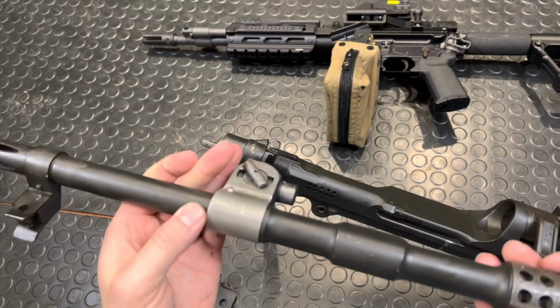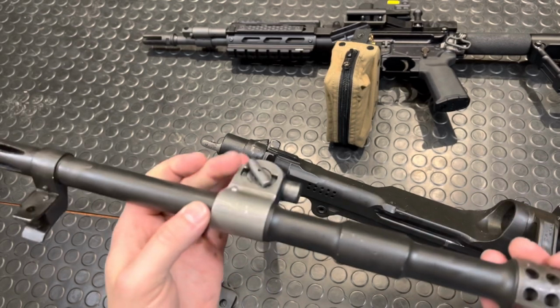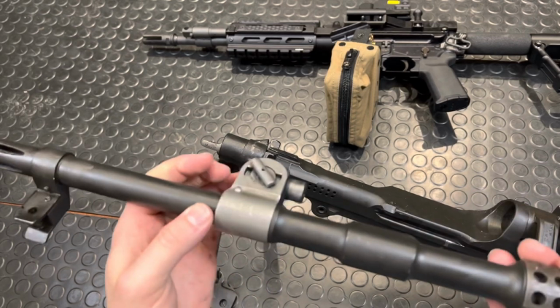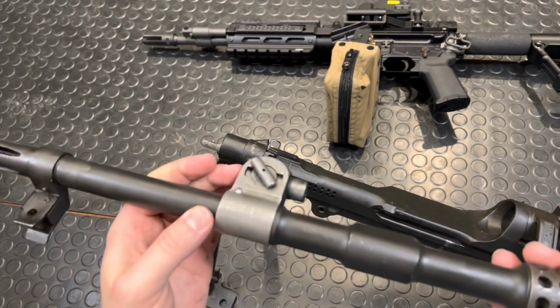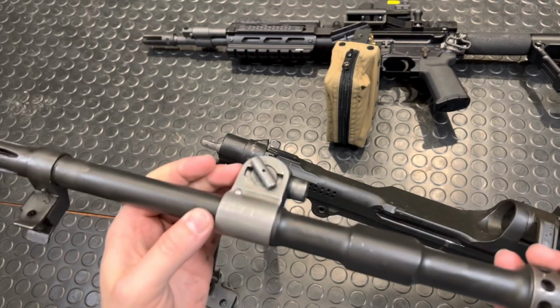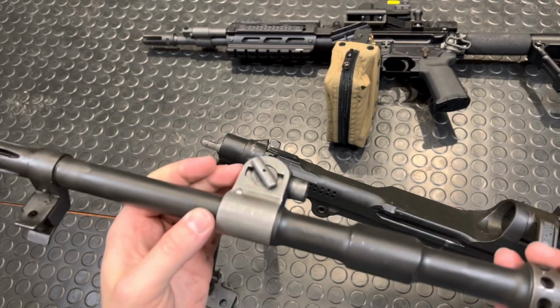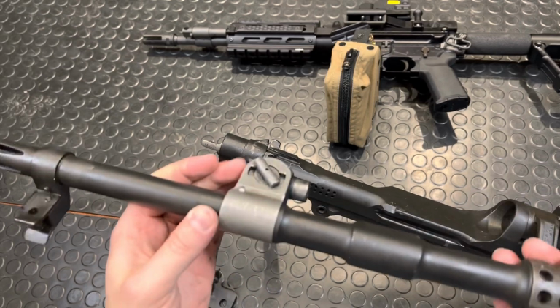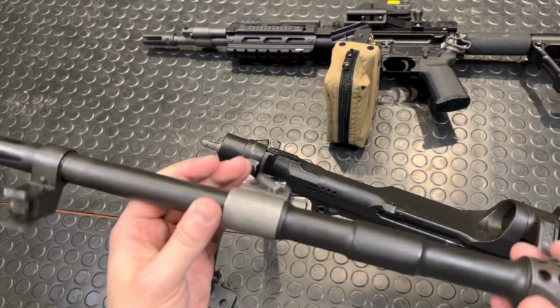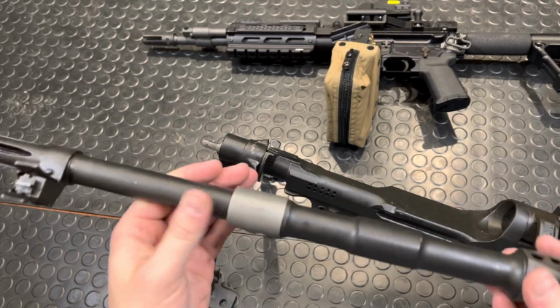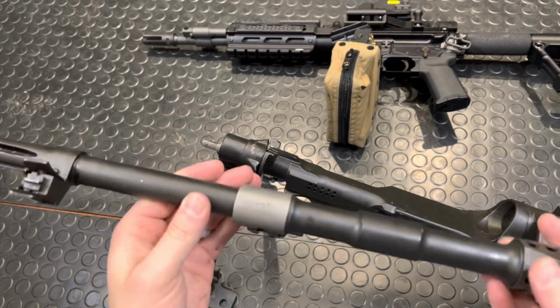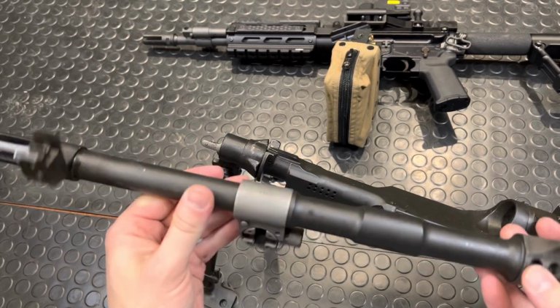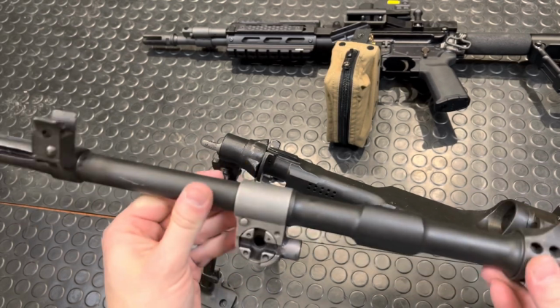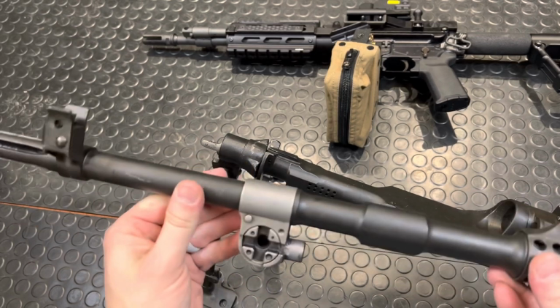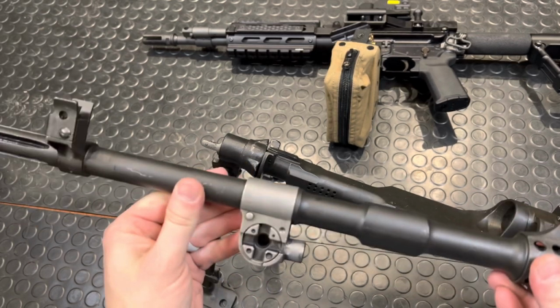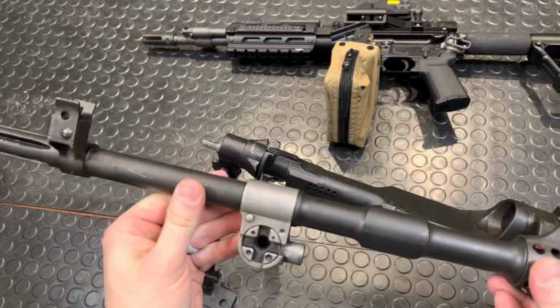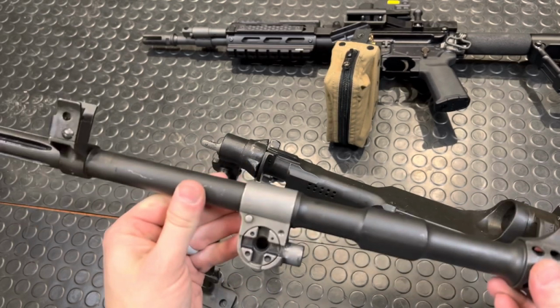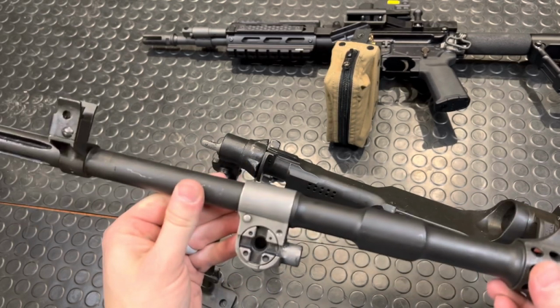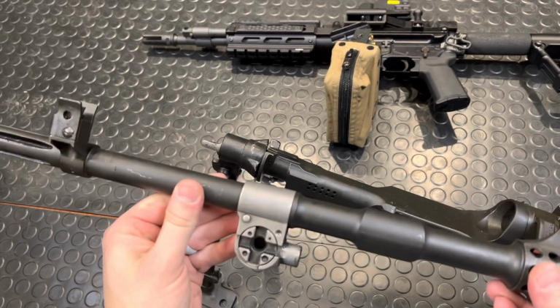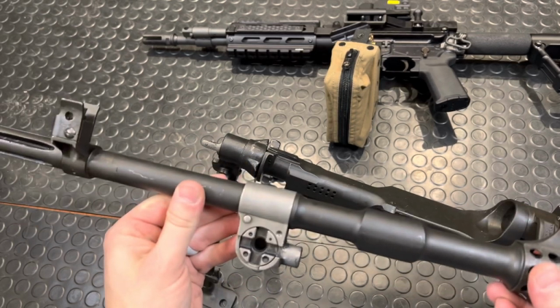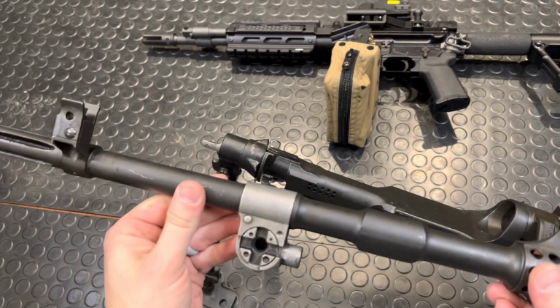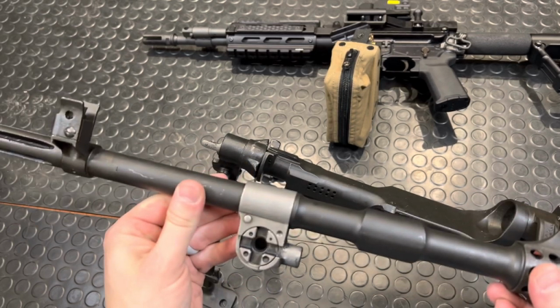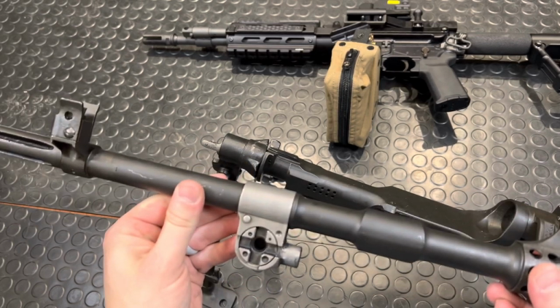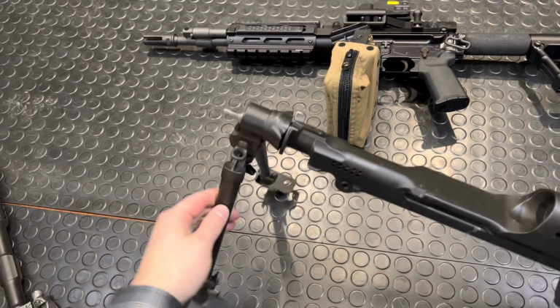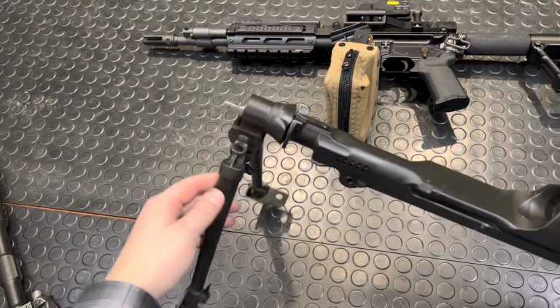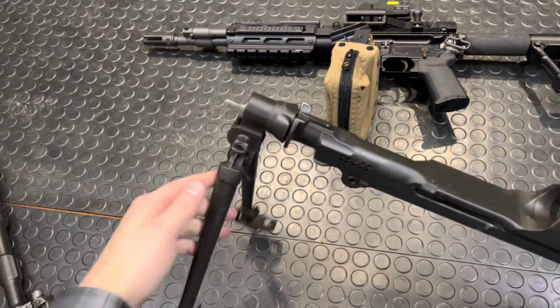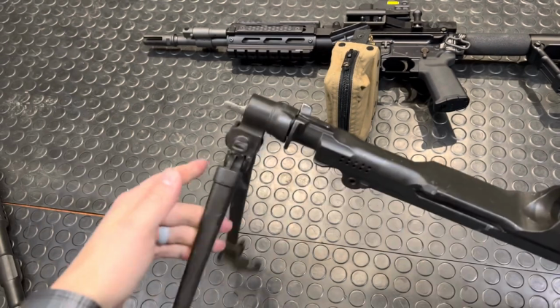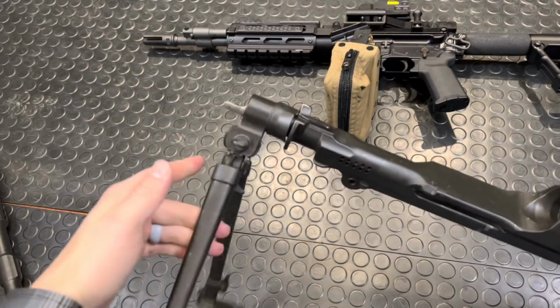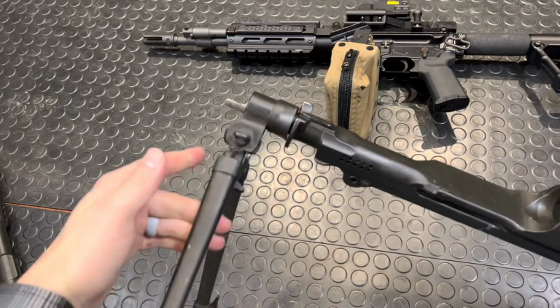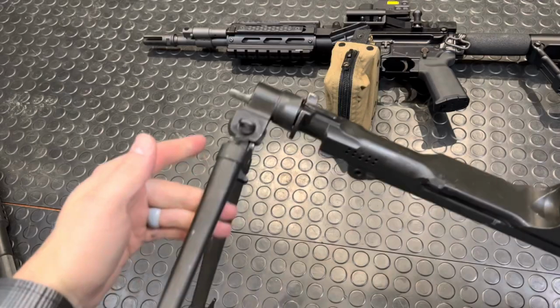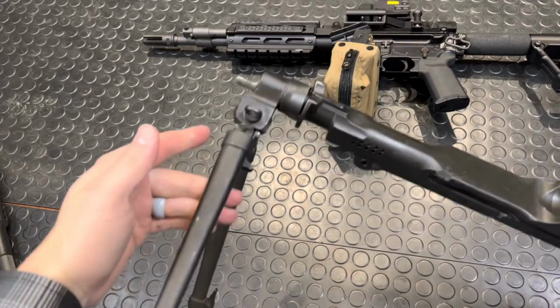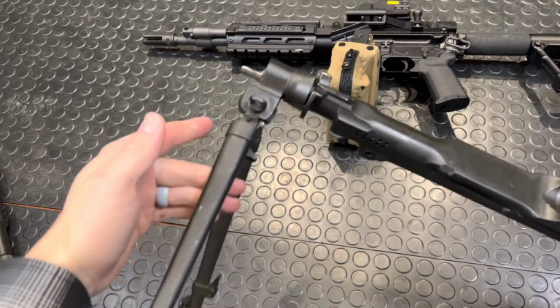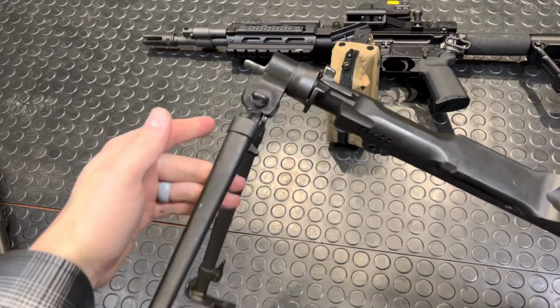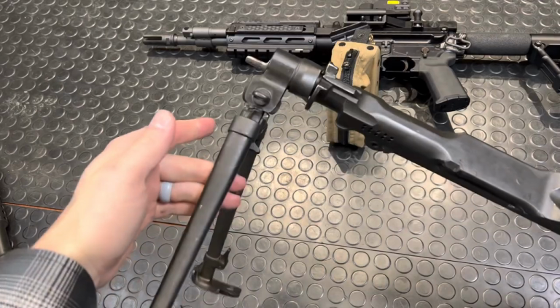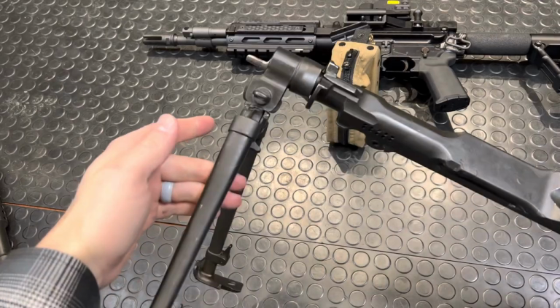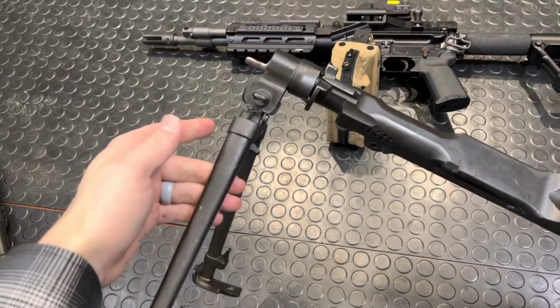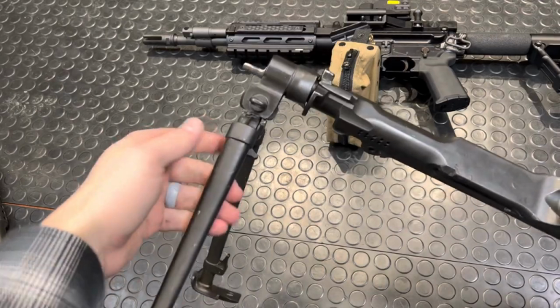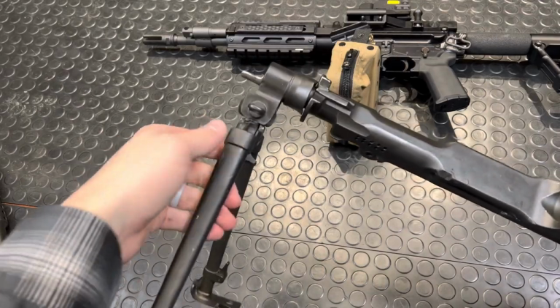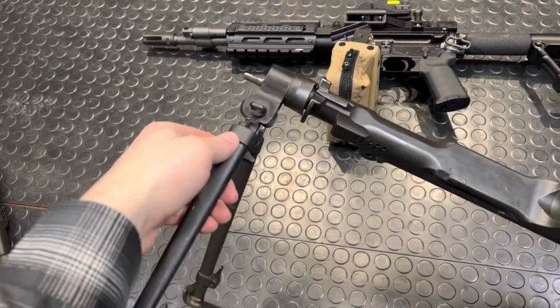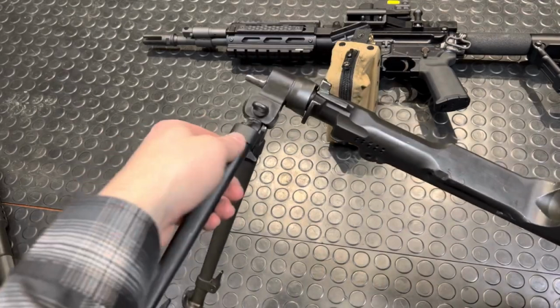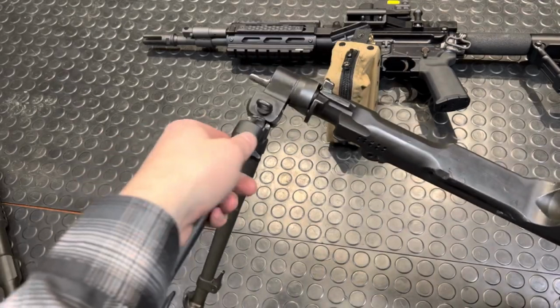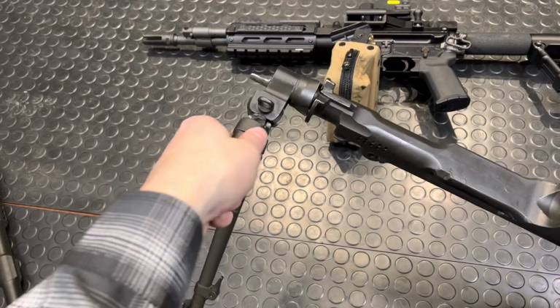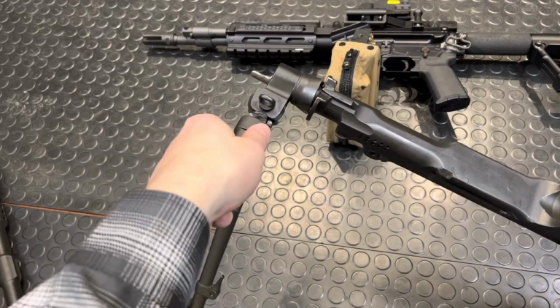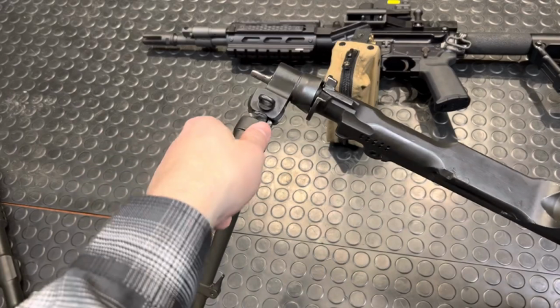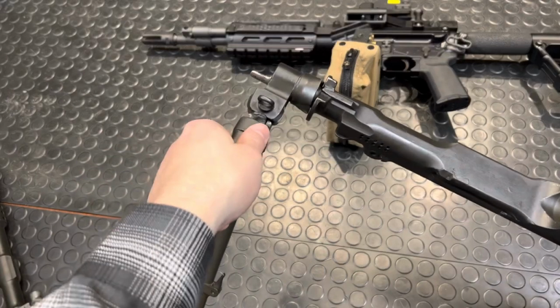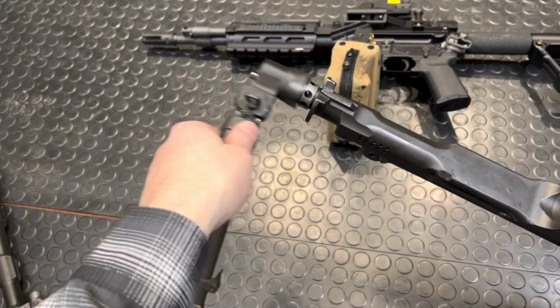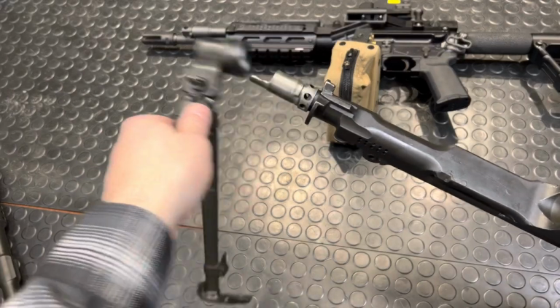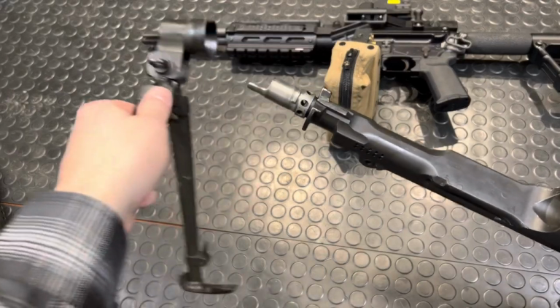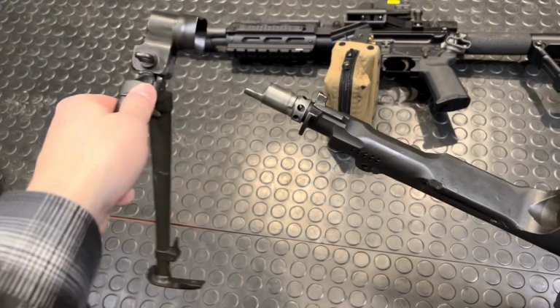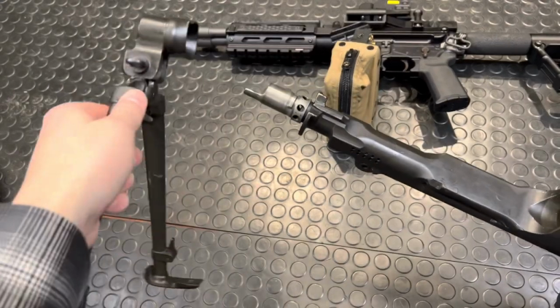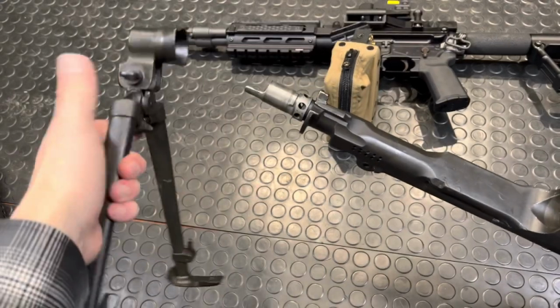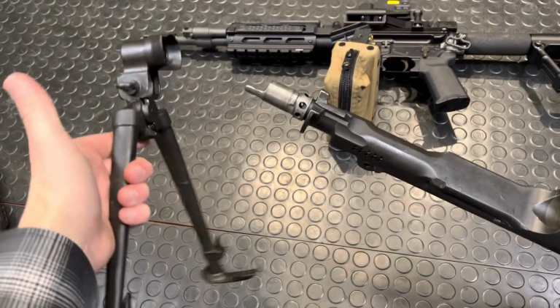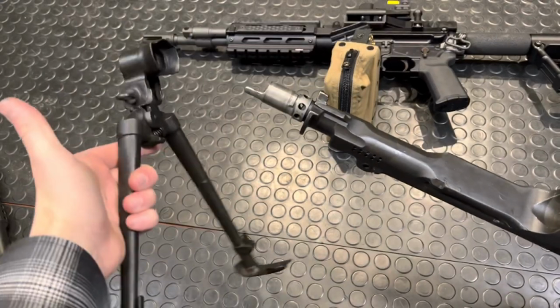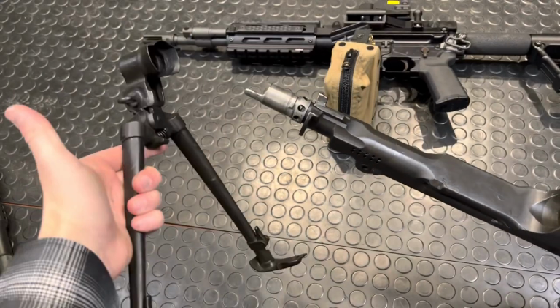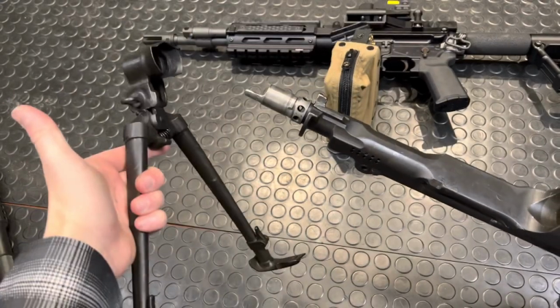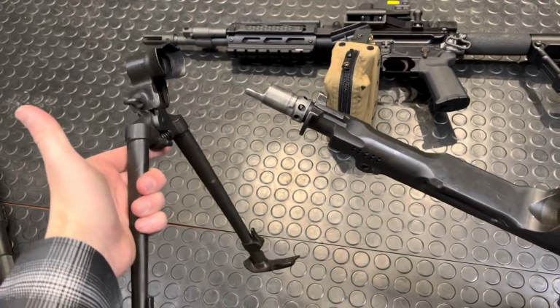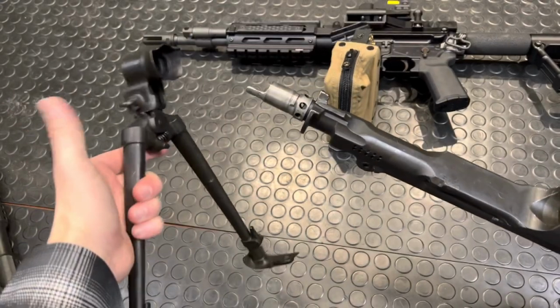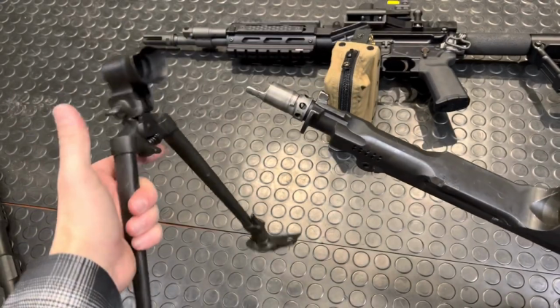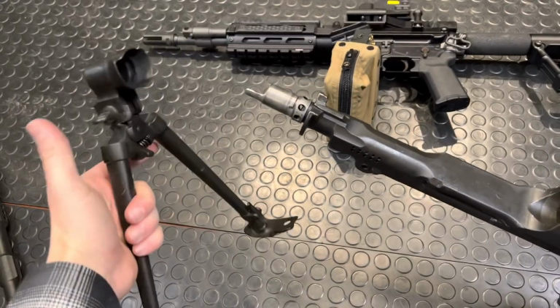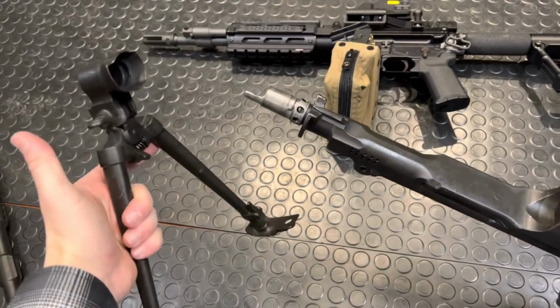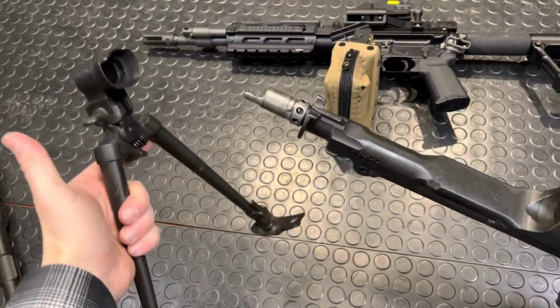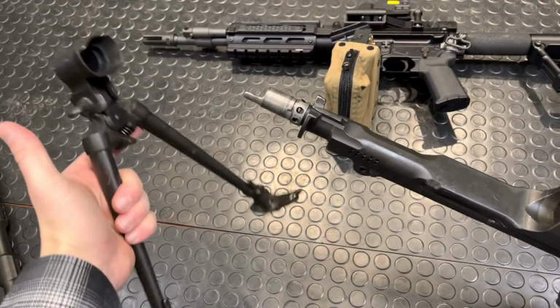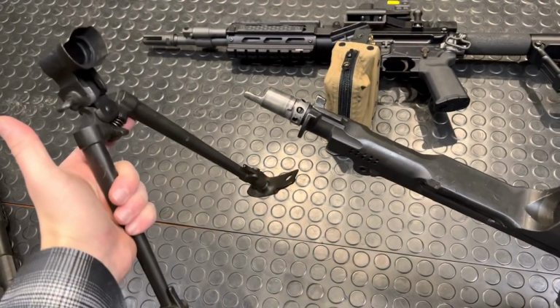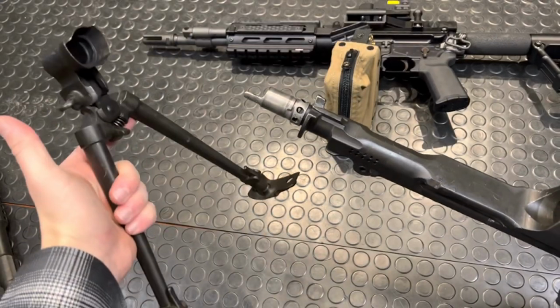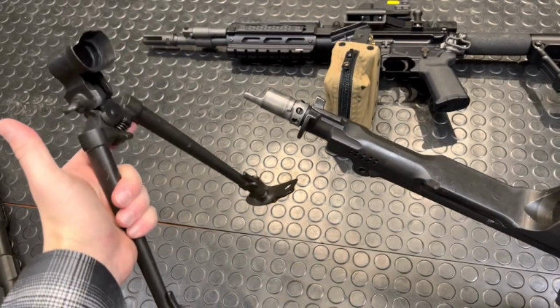Very soft shooting. Rotate the bipod to the left to about the nine o'clock position, then it slides right off as well.